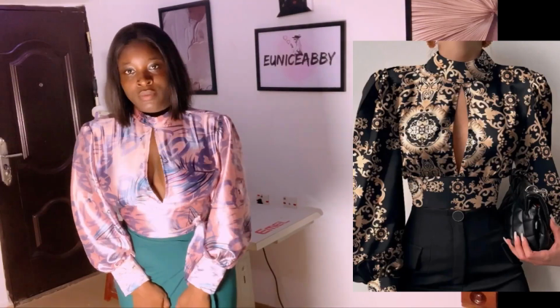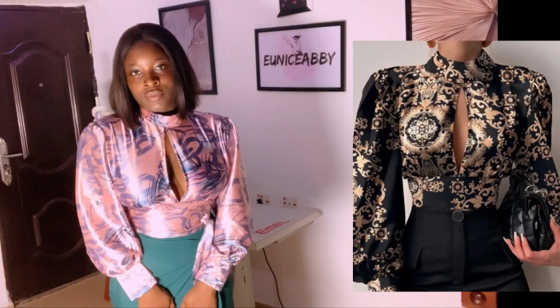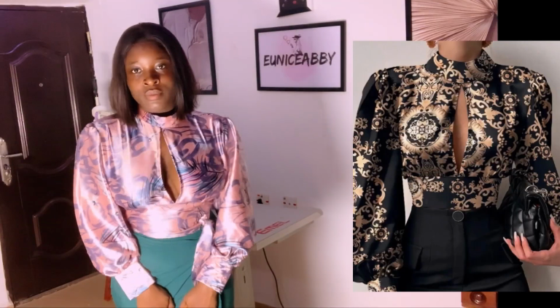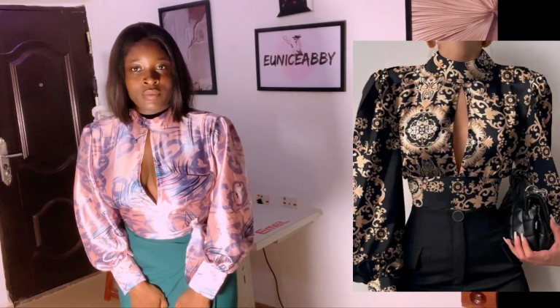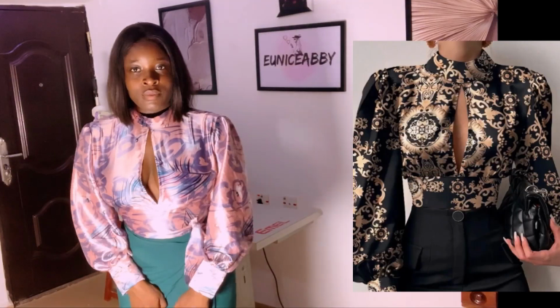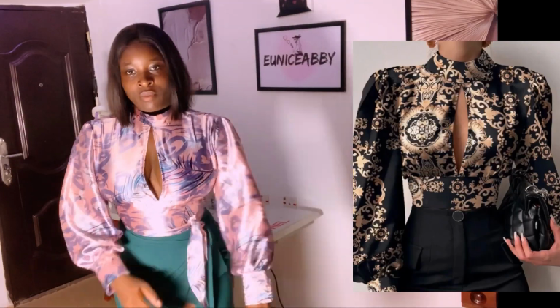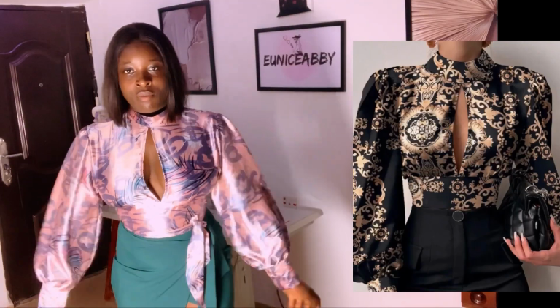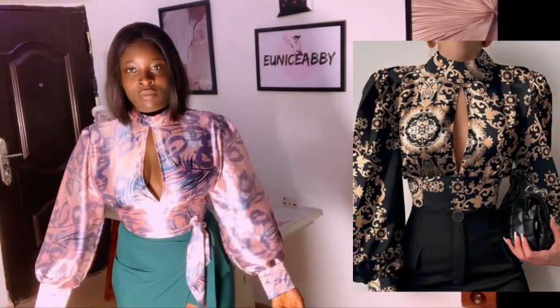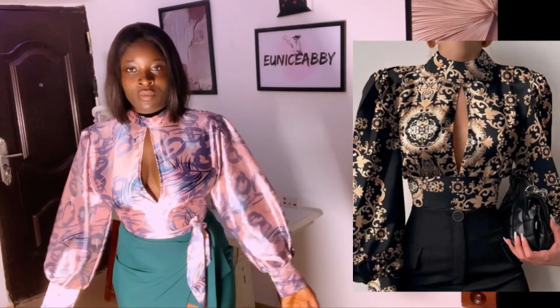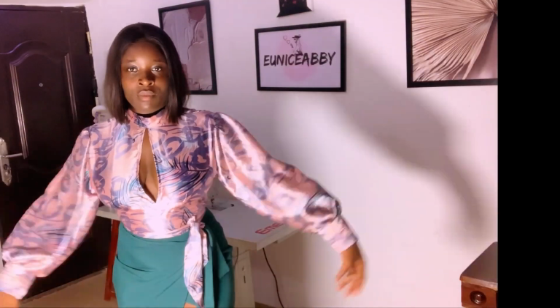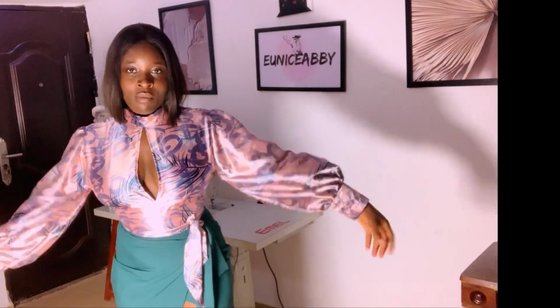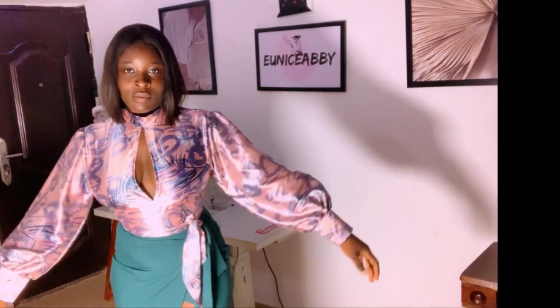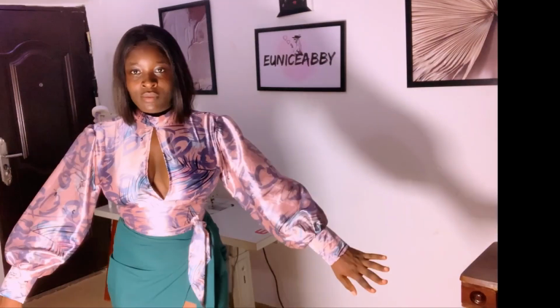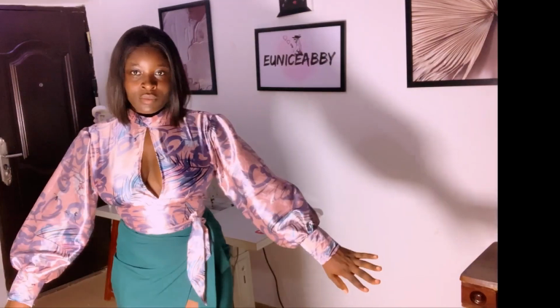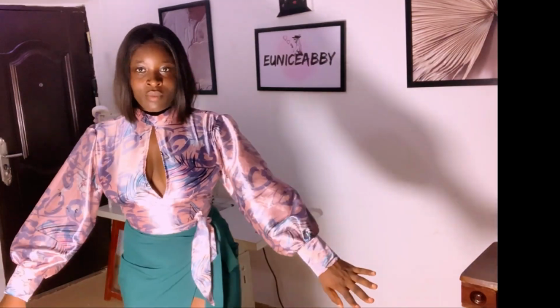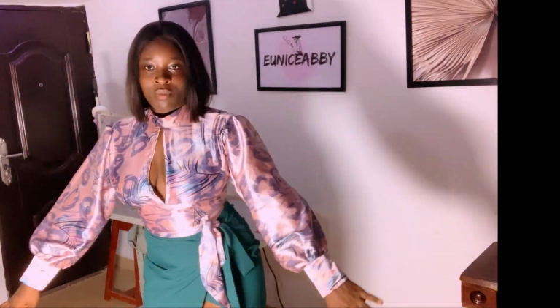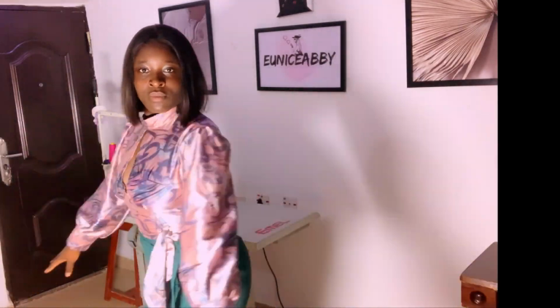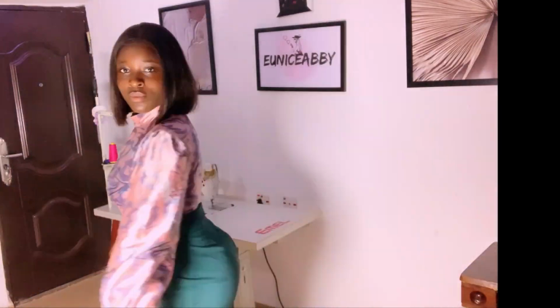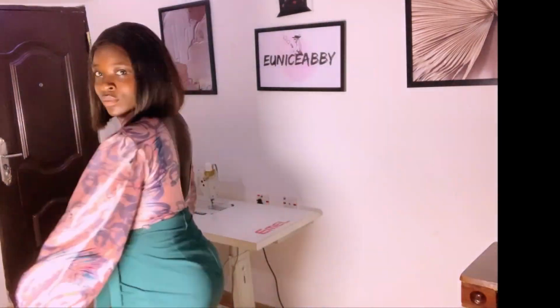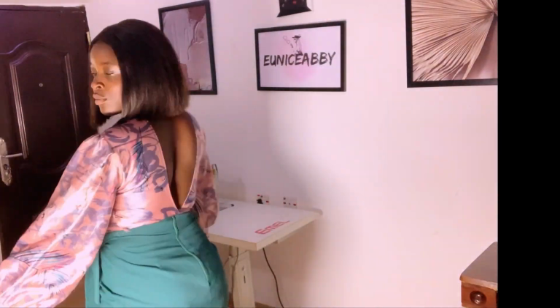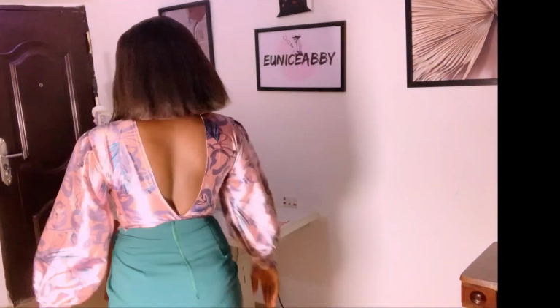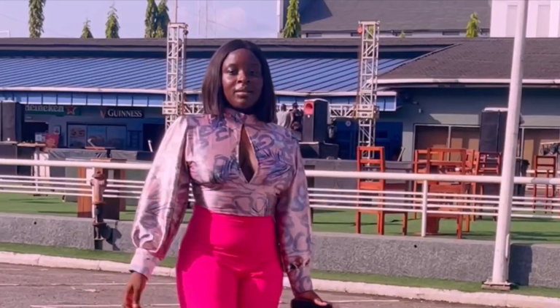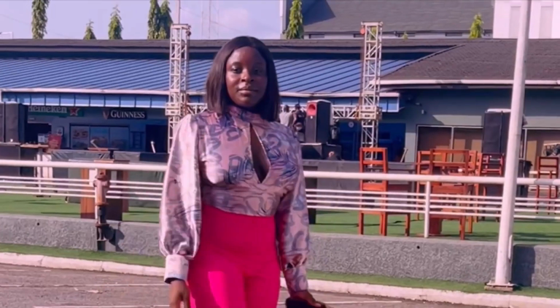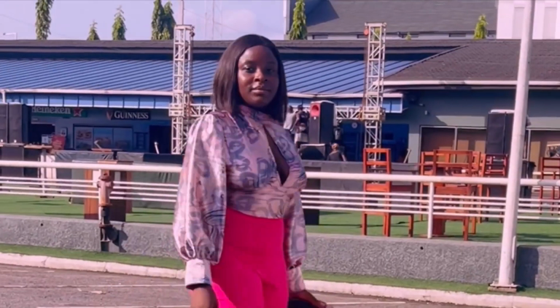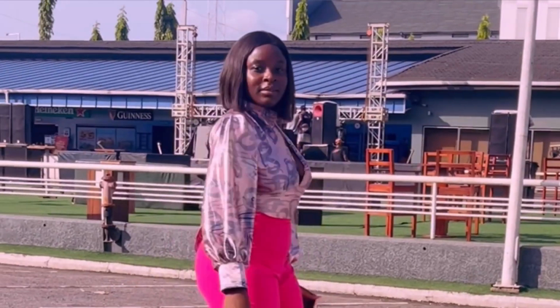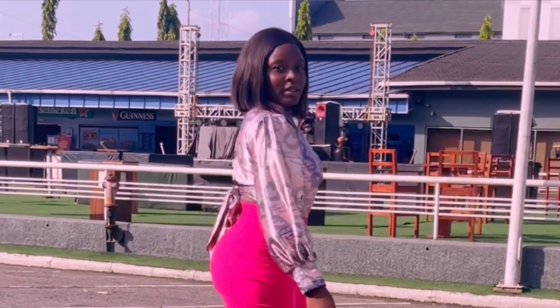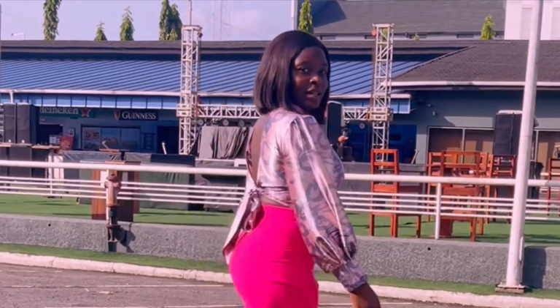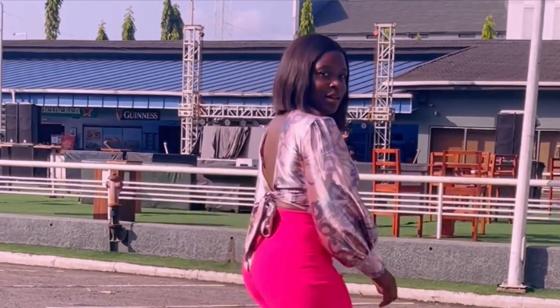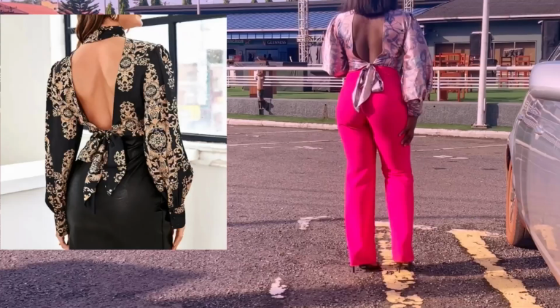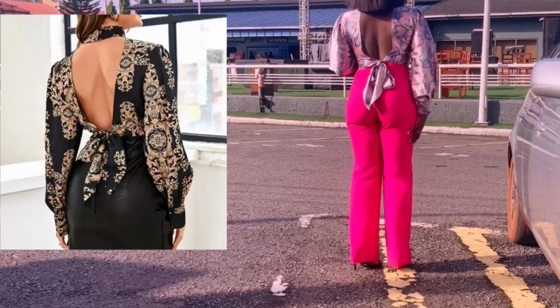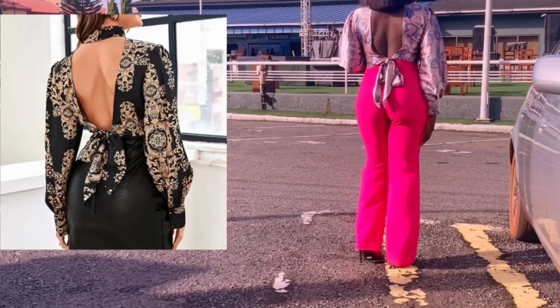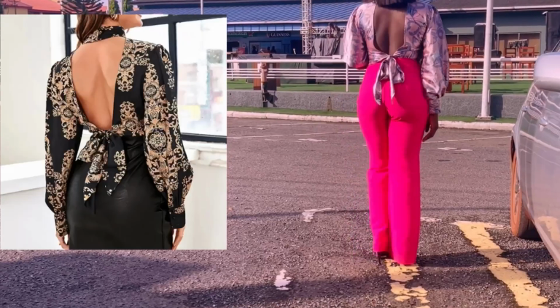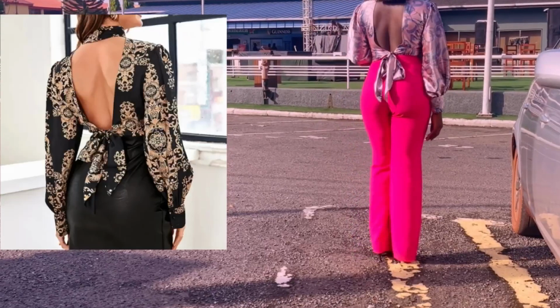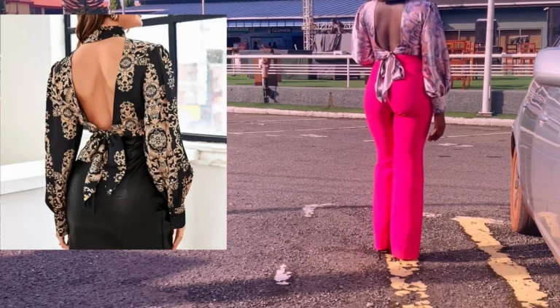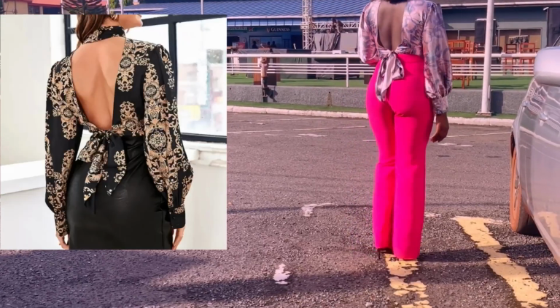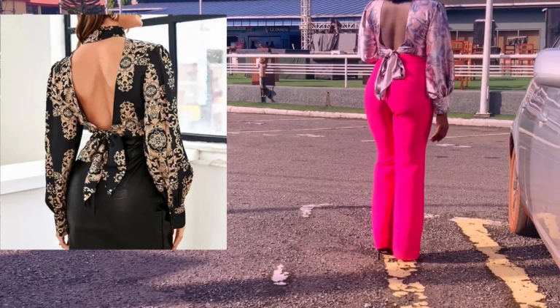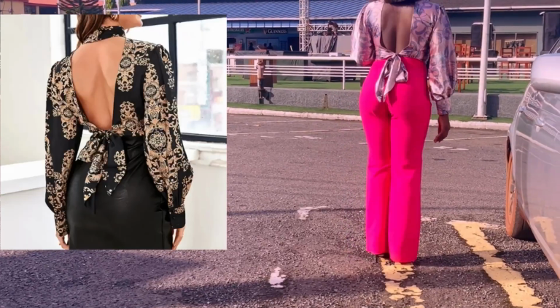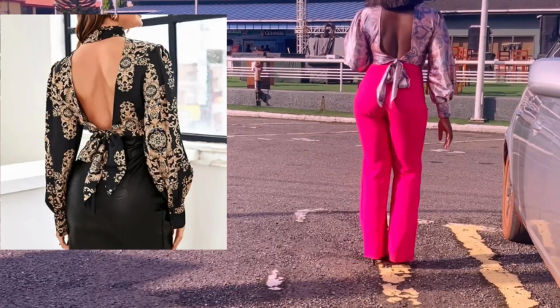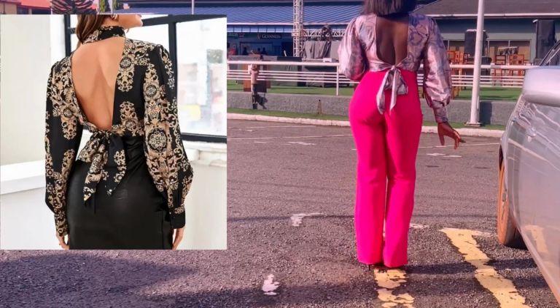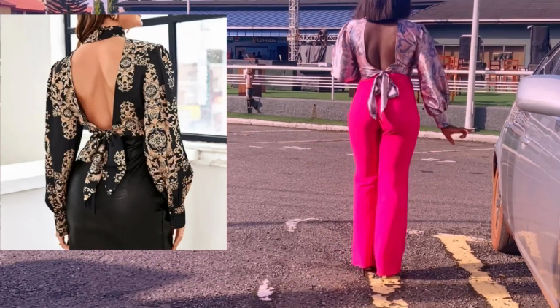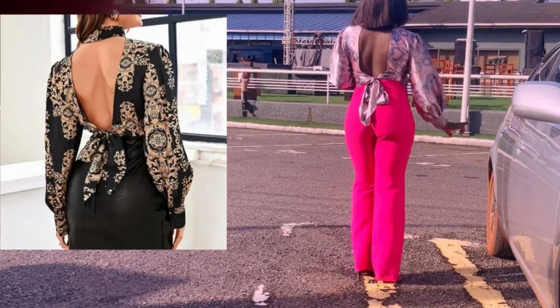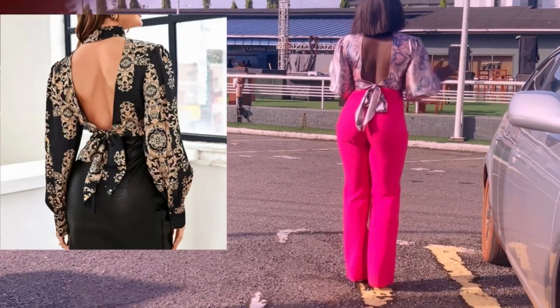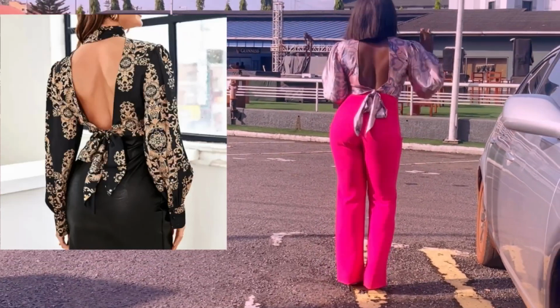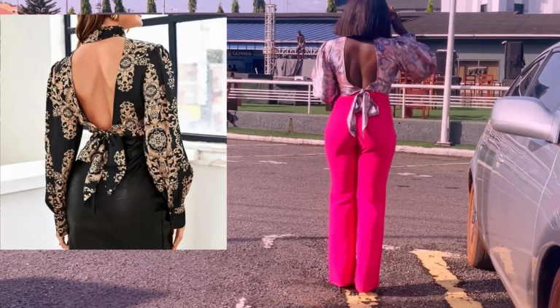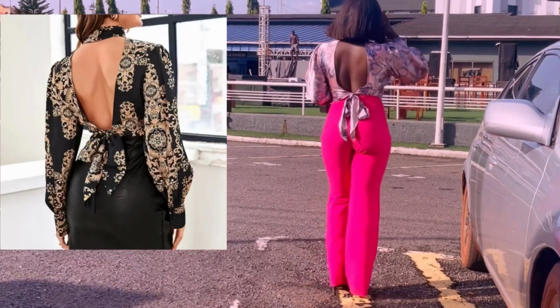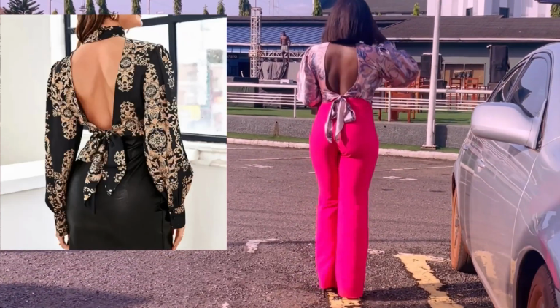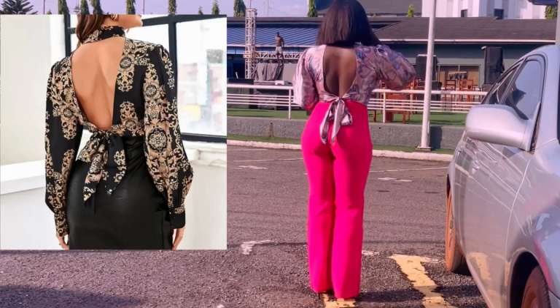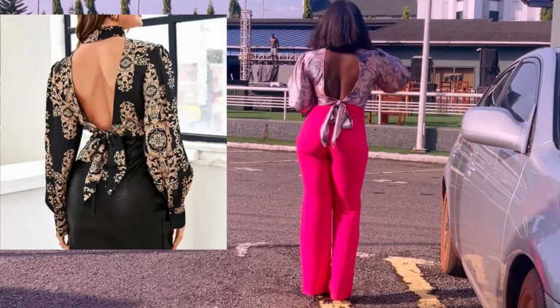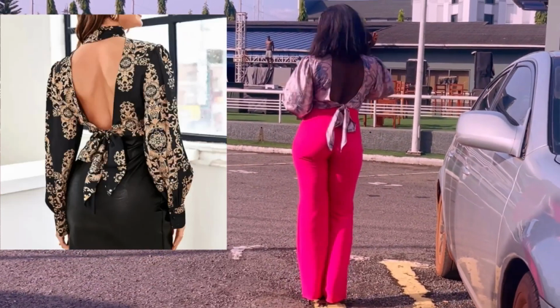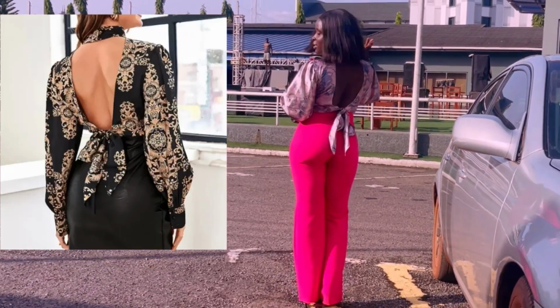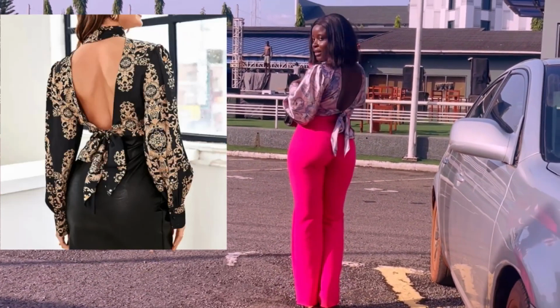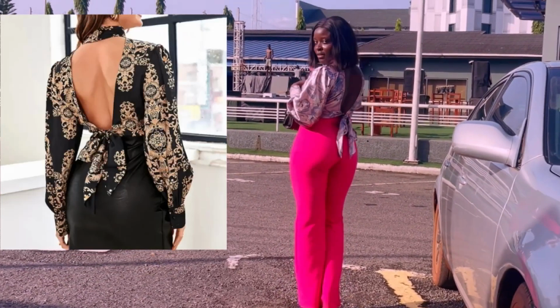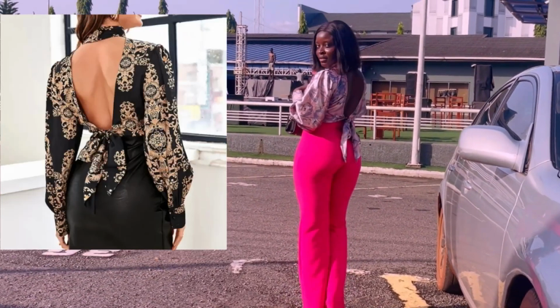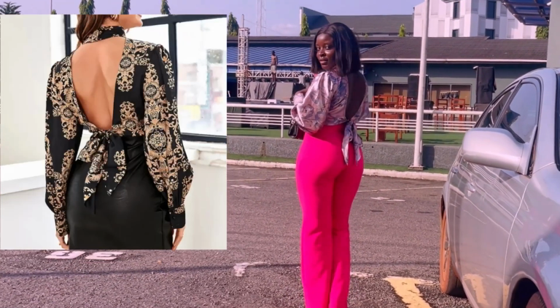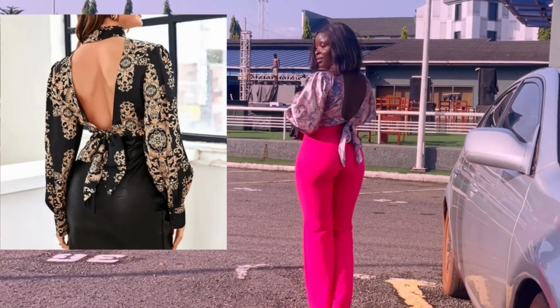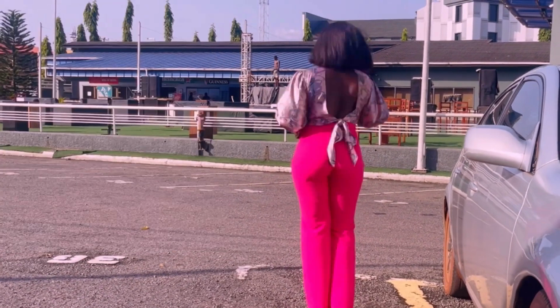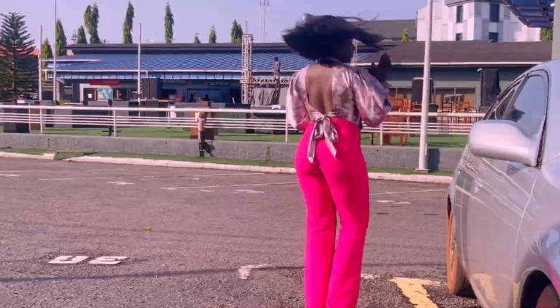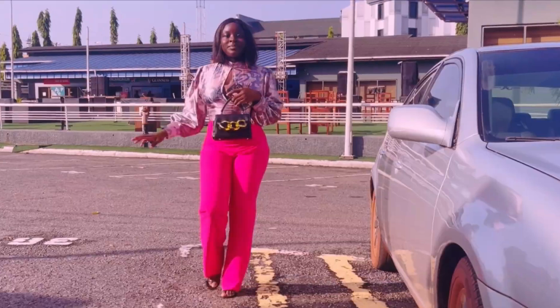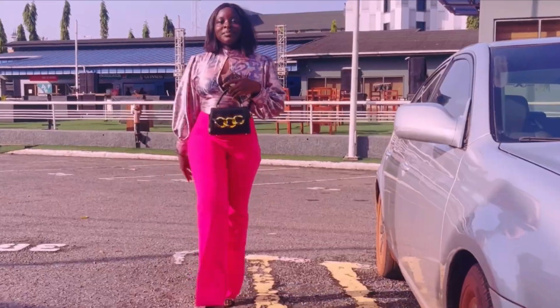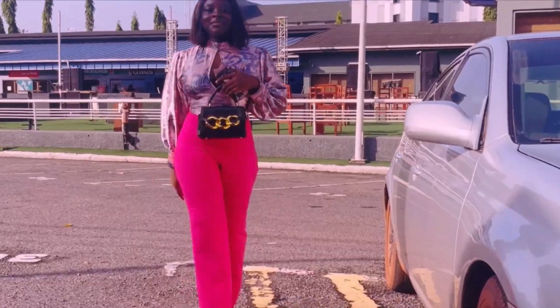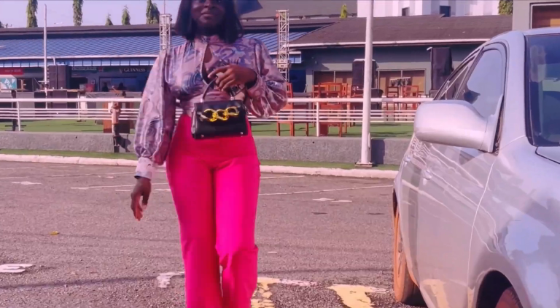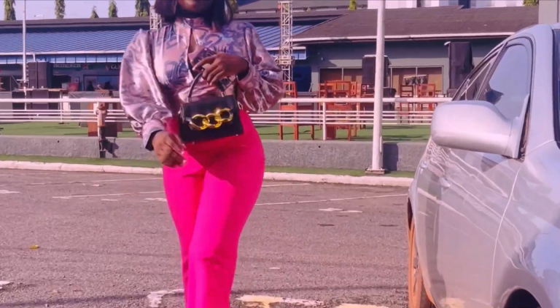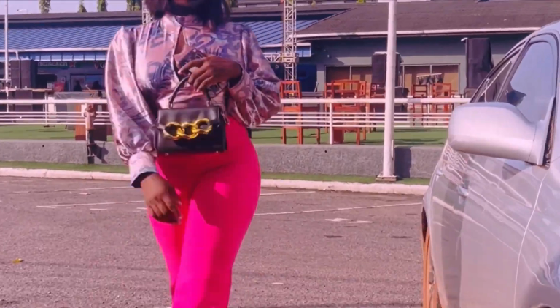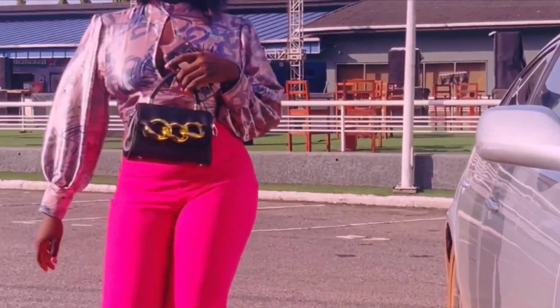We've finally come to the end of this part of the tutorial. In the next one I'll show you how I cut the sleeve and attach it, as well as the turtleneck — how I cut and attached everything. I'll see you in the next one, guys. Bye!